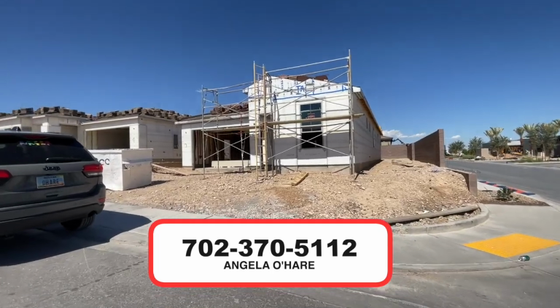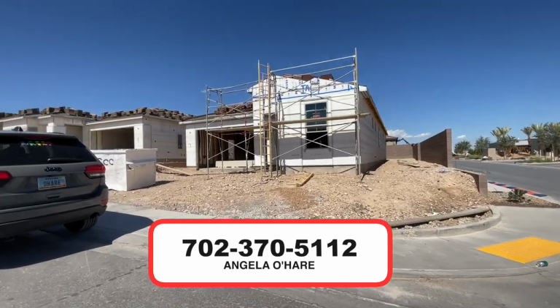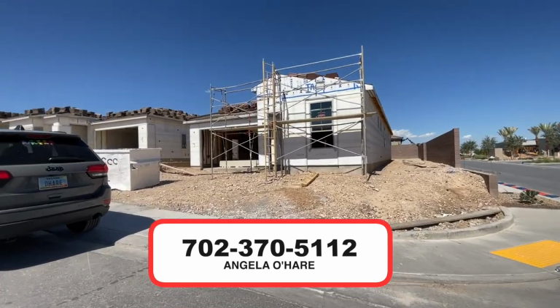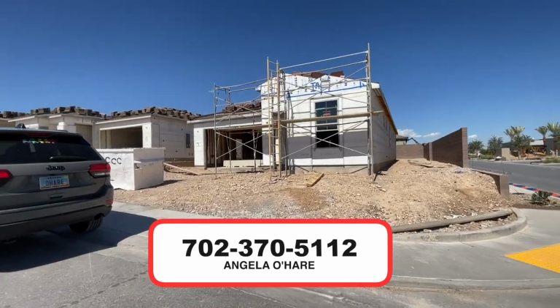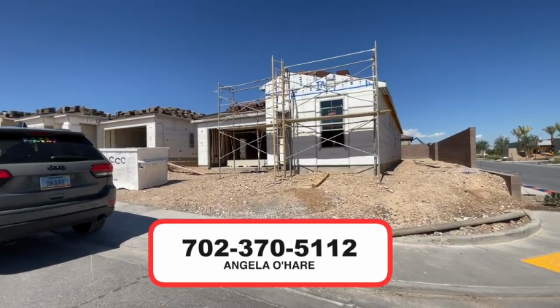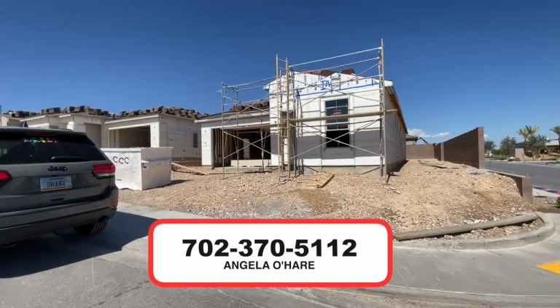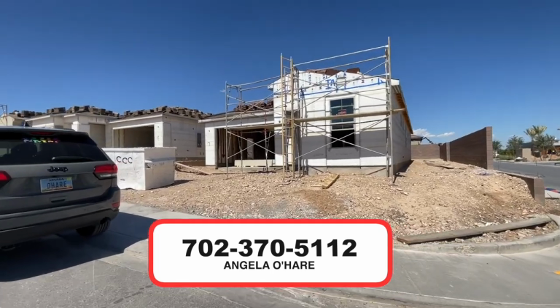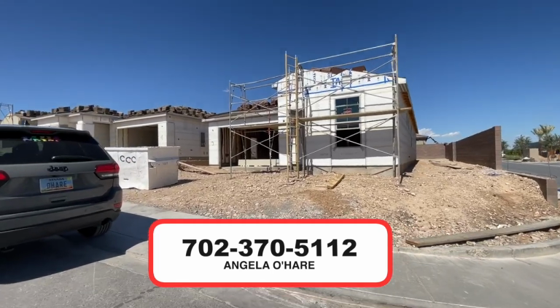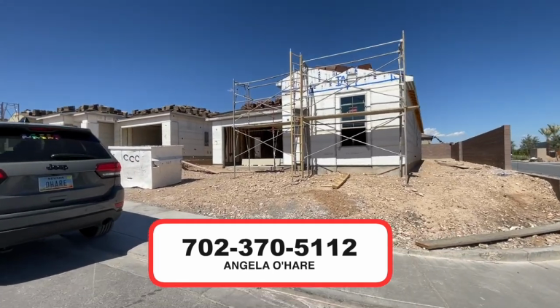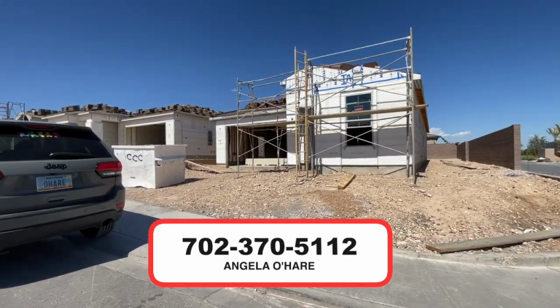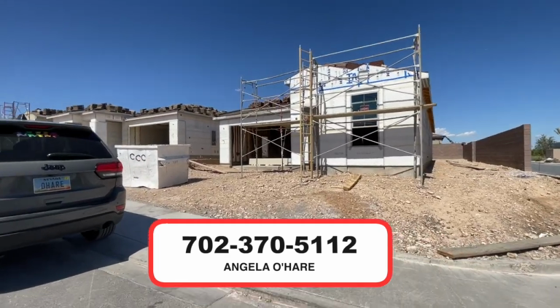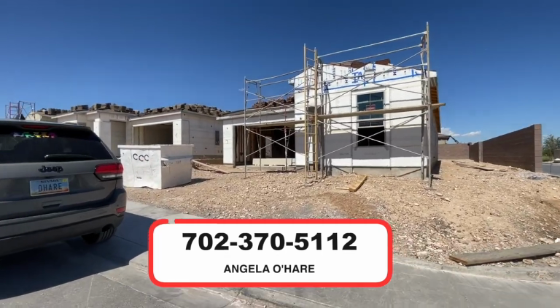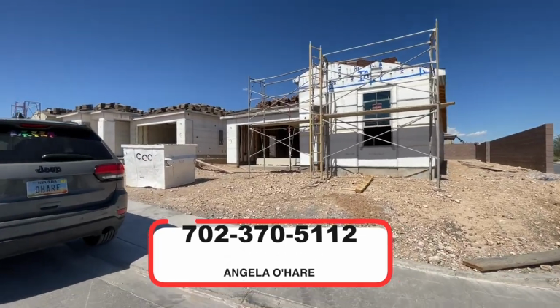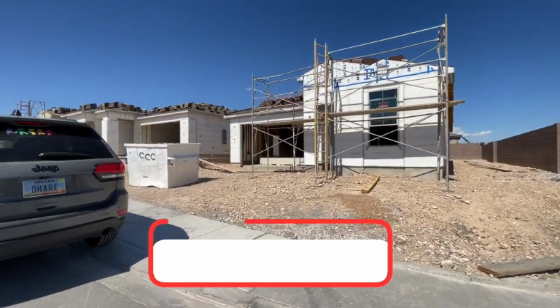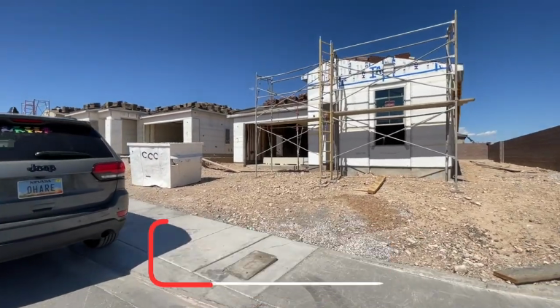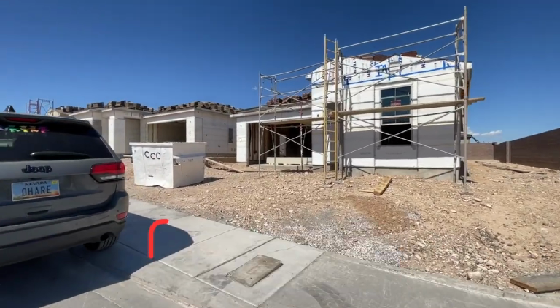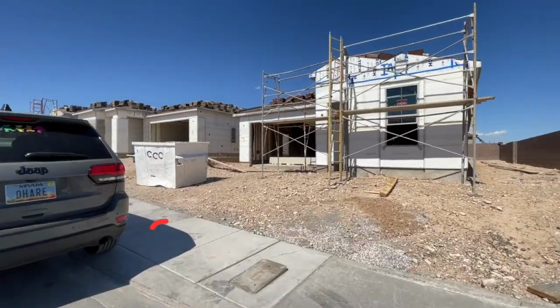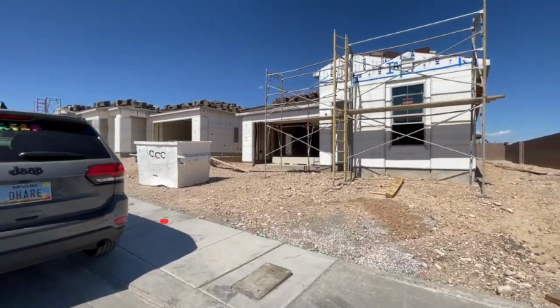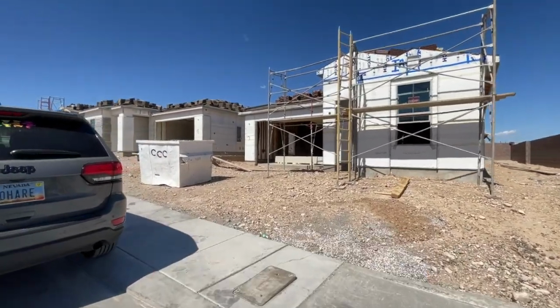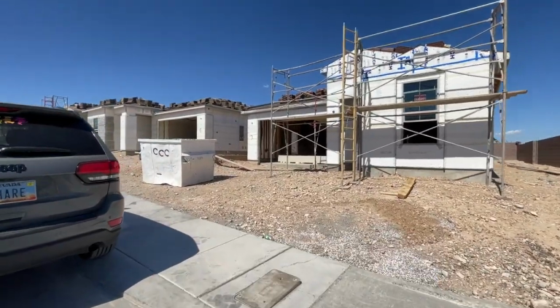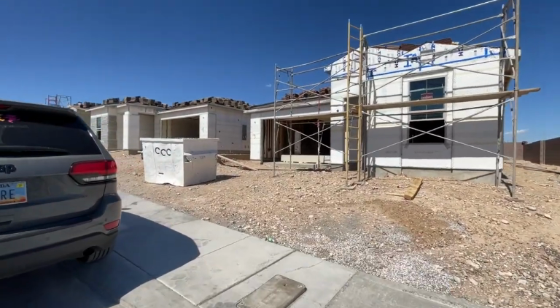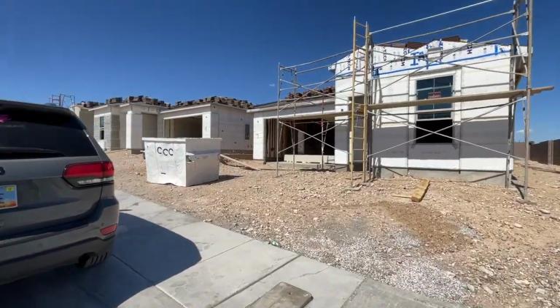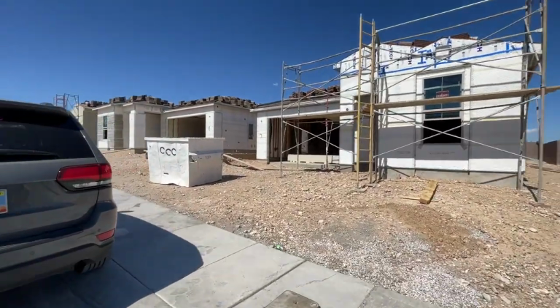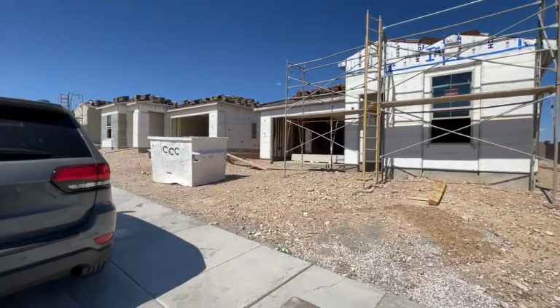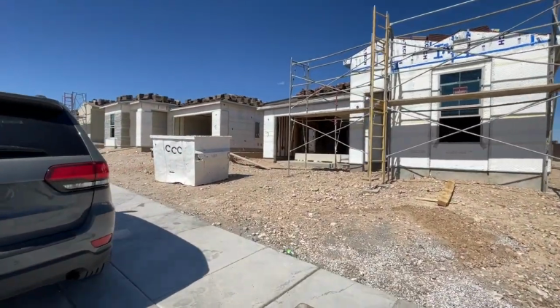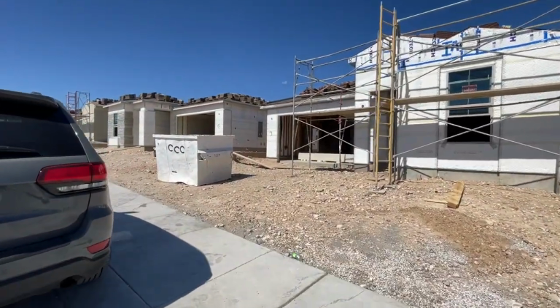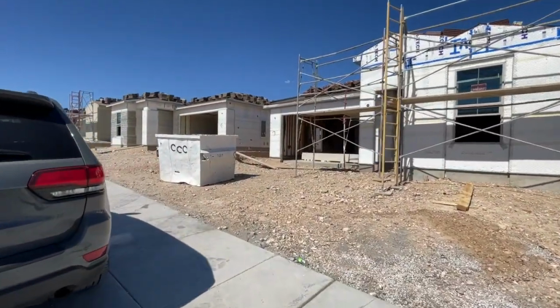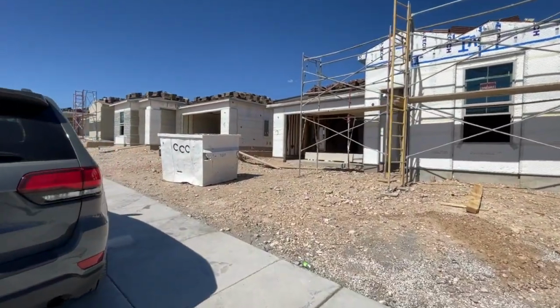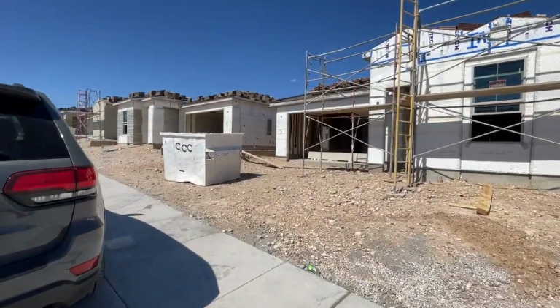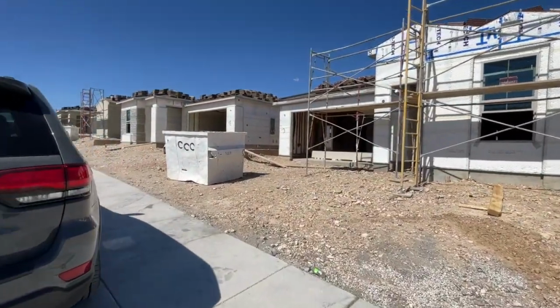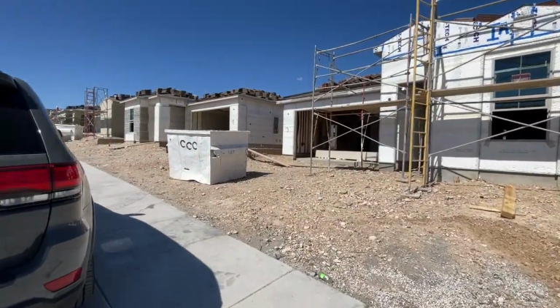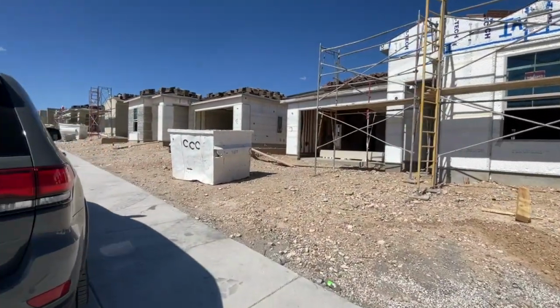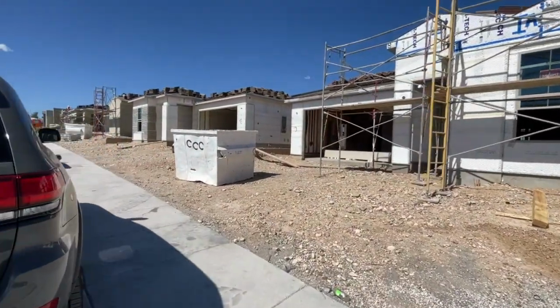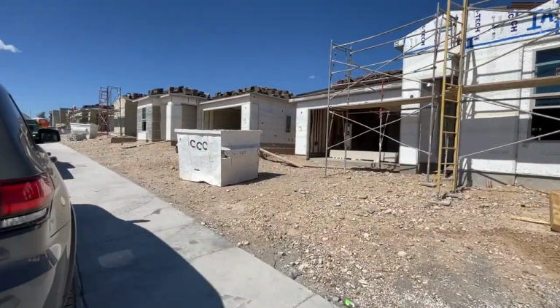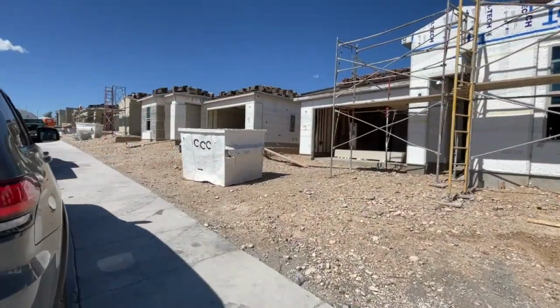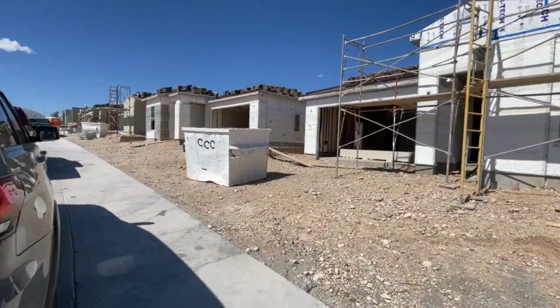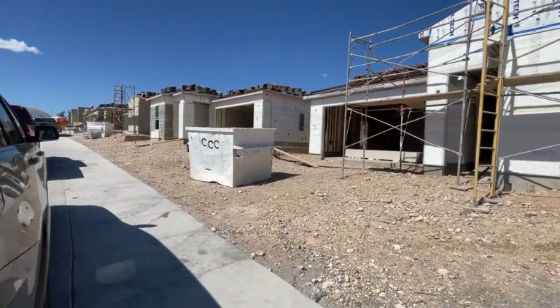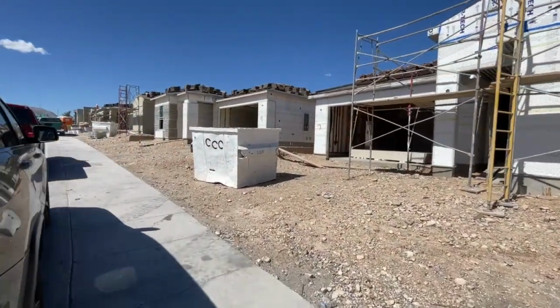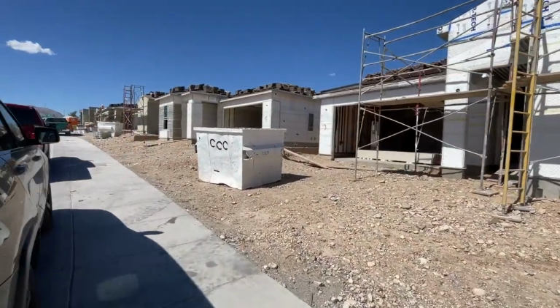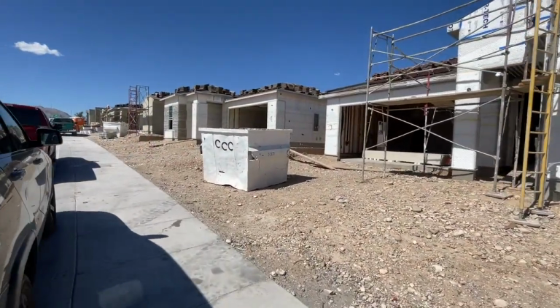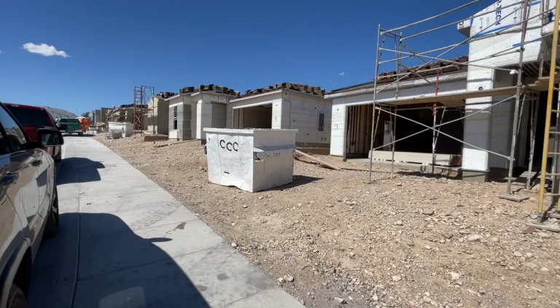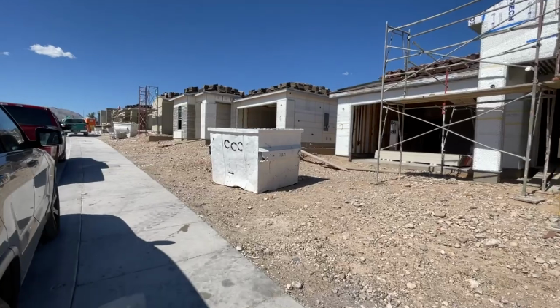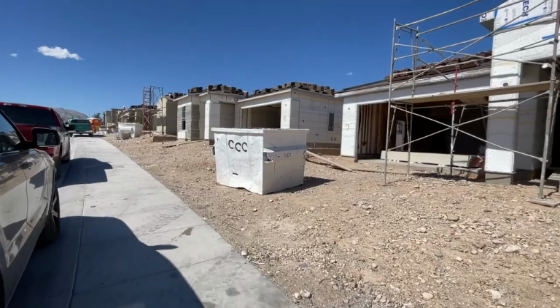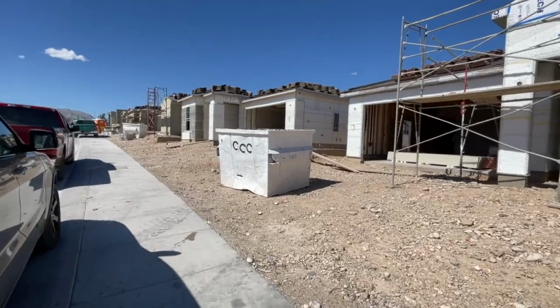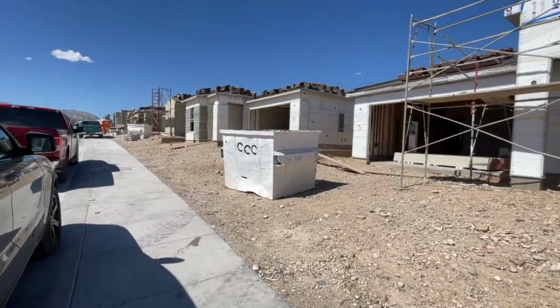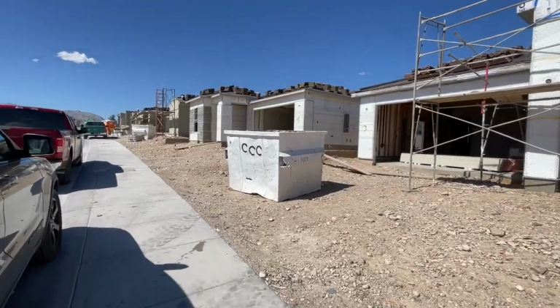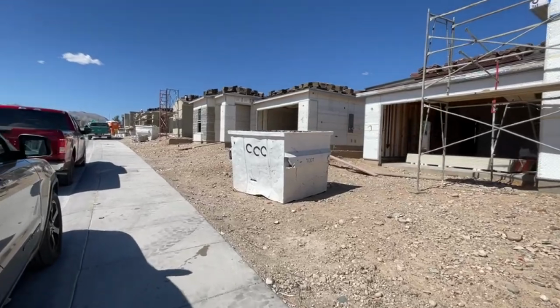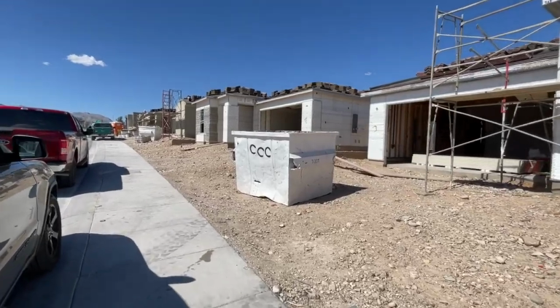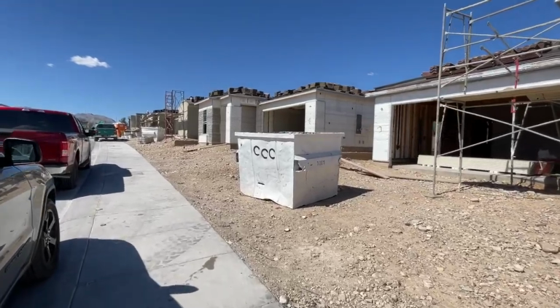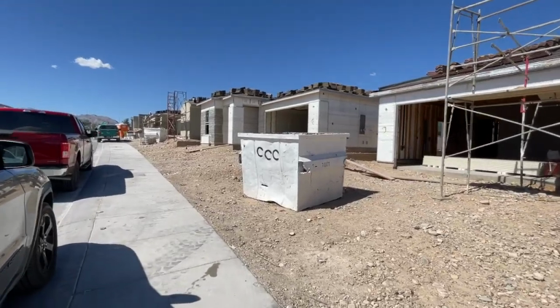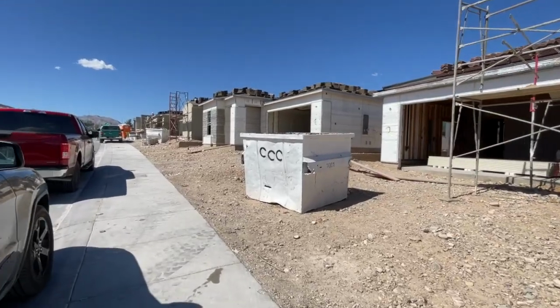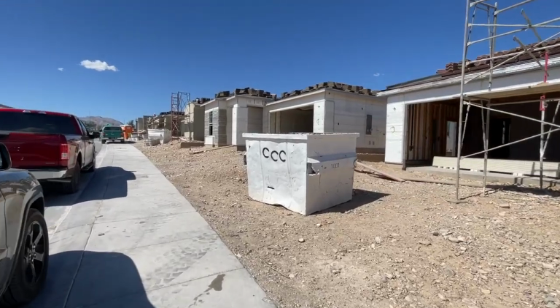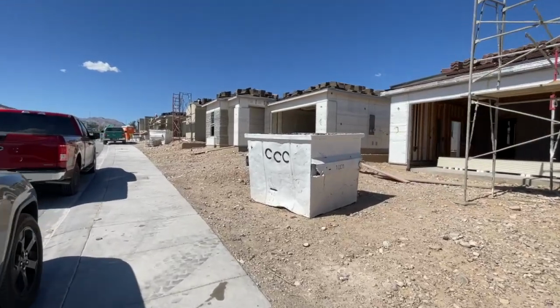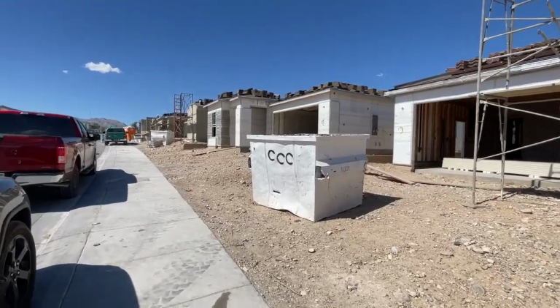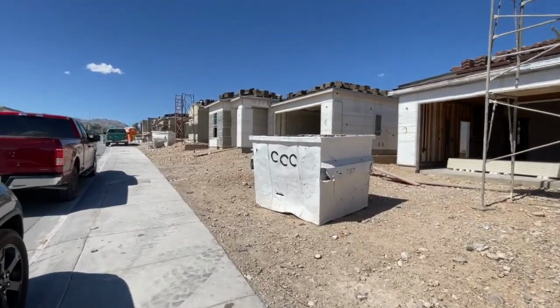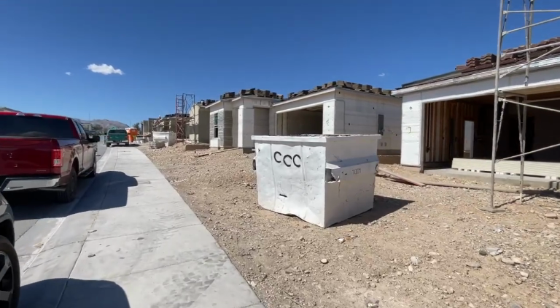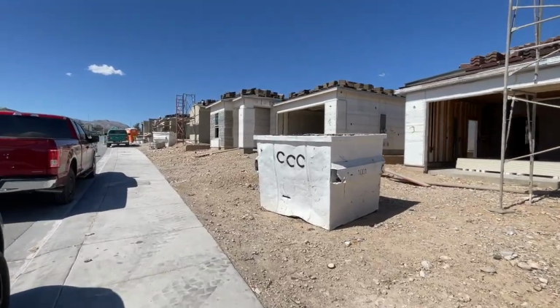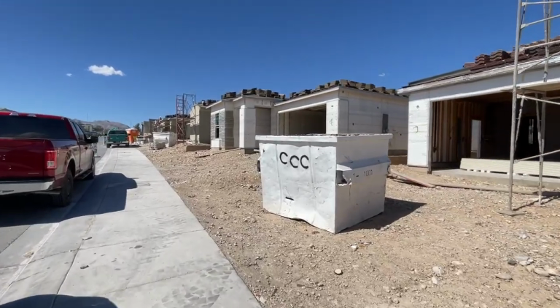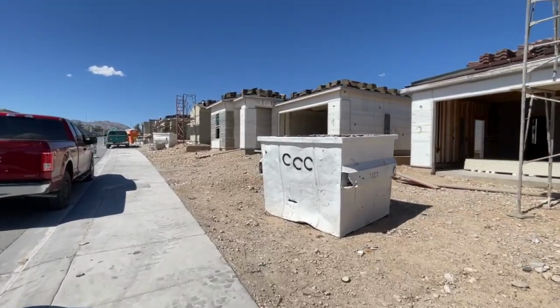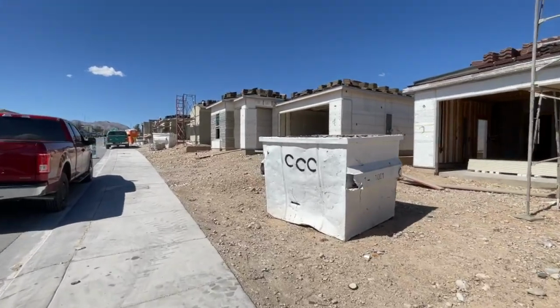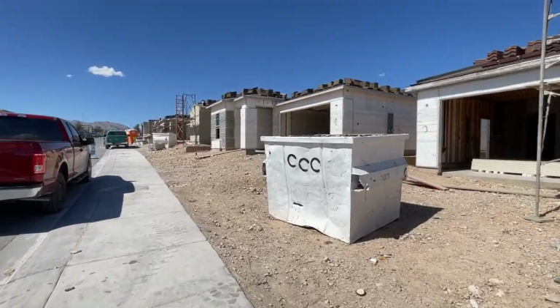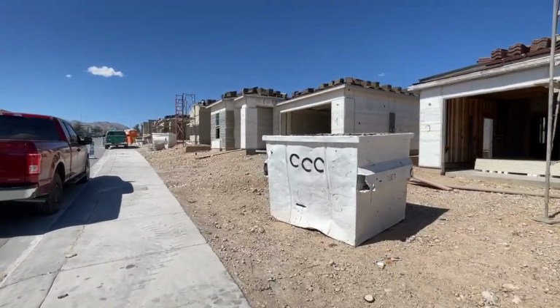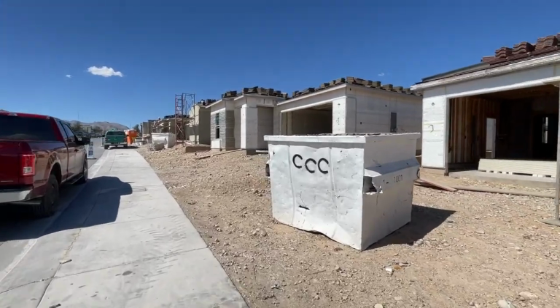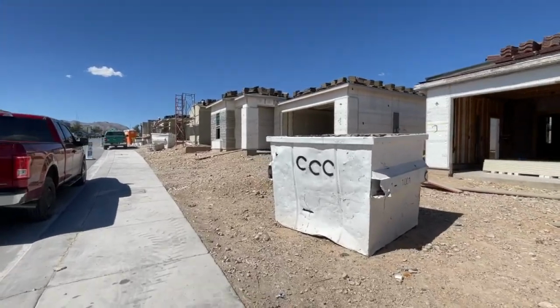Real quick, I want to show you what the insulation looks like while we're talking about it and while I'm still here.